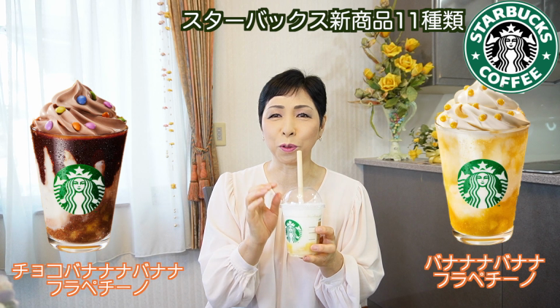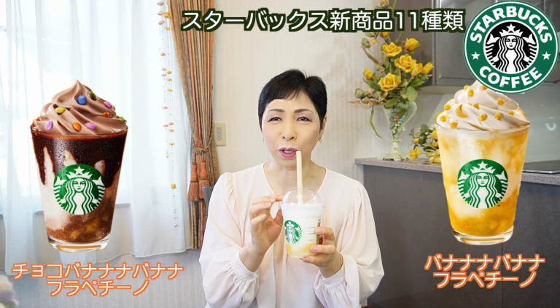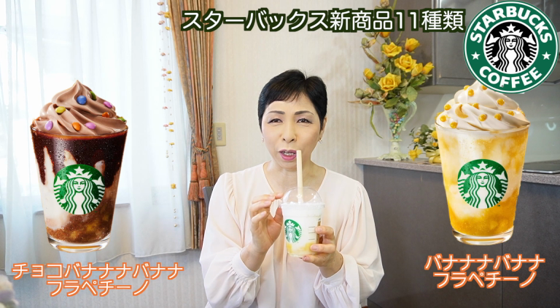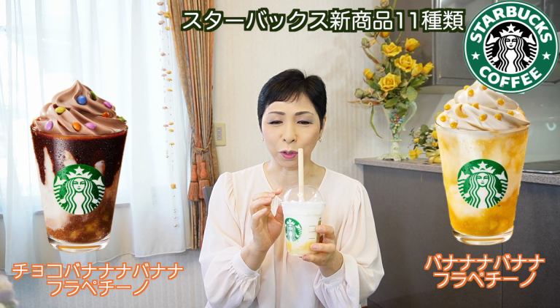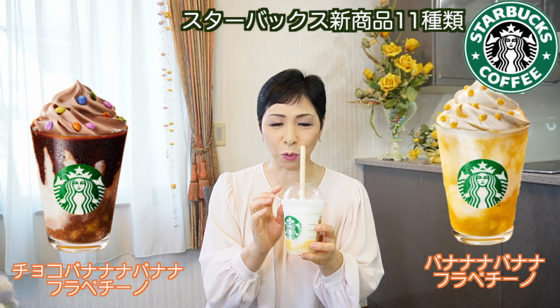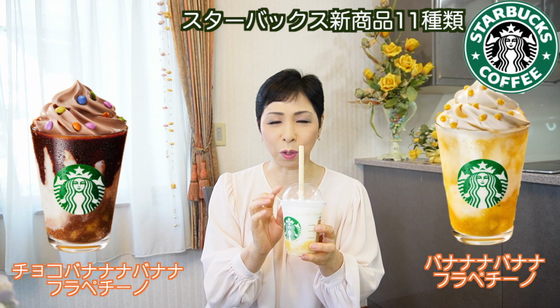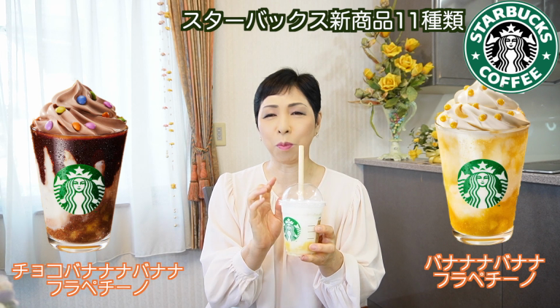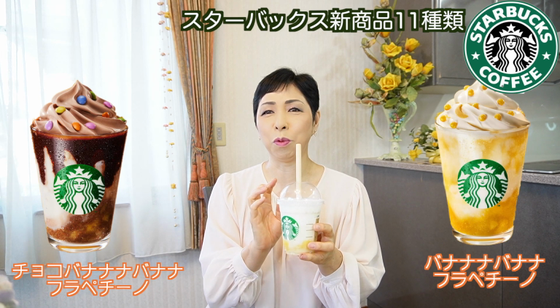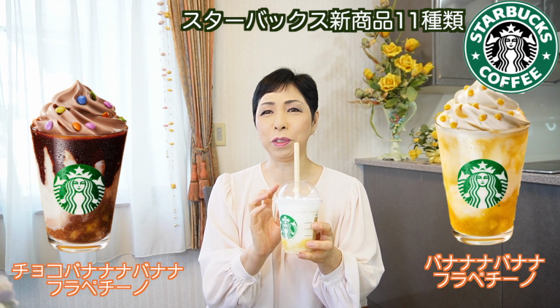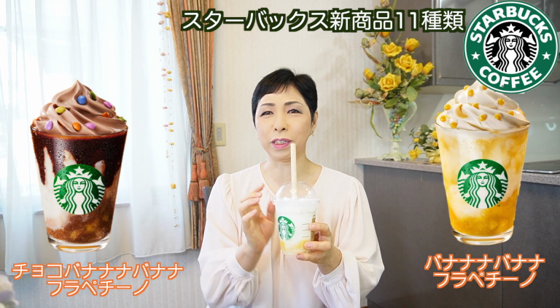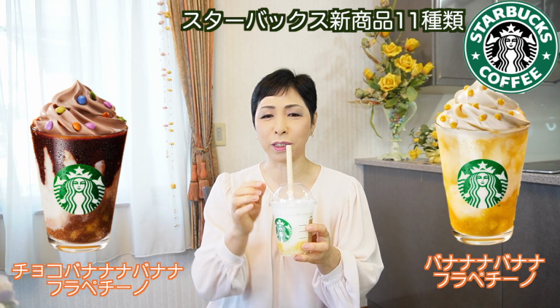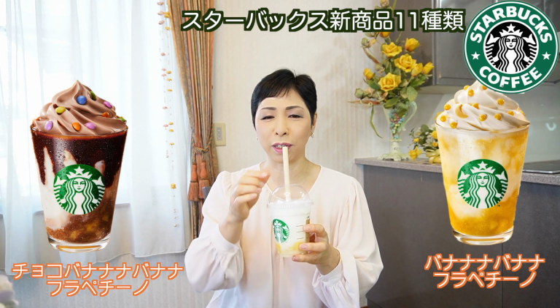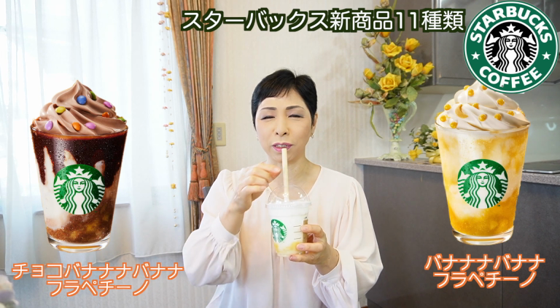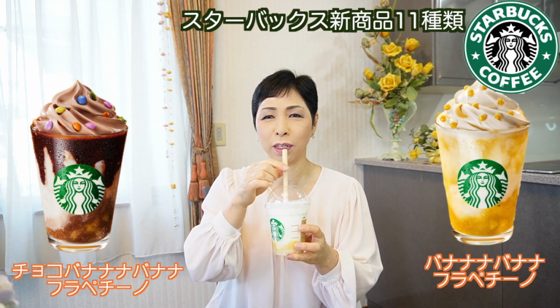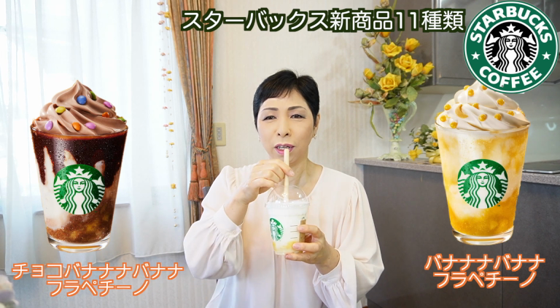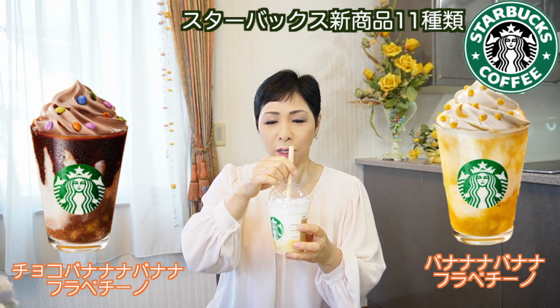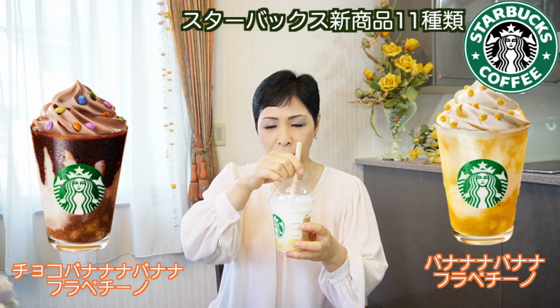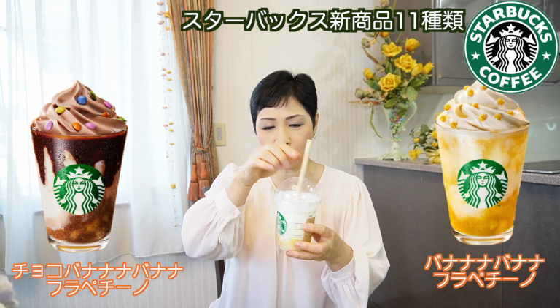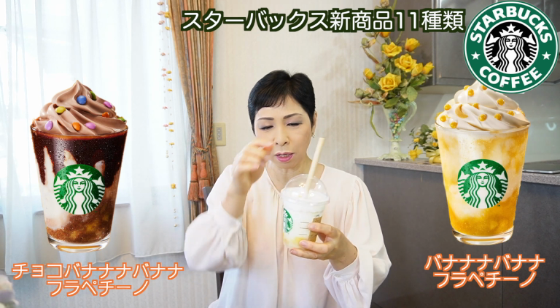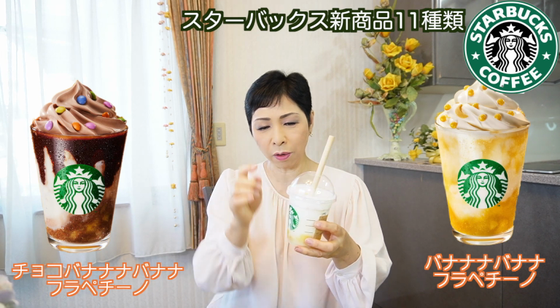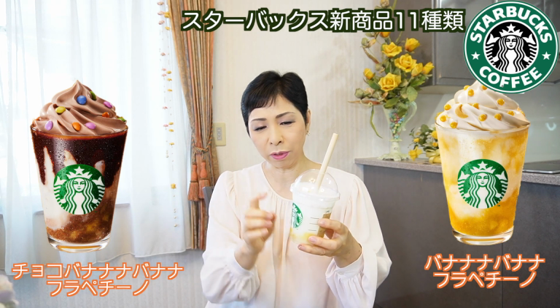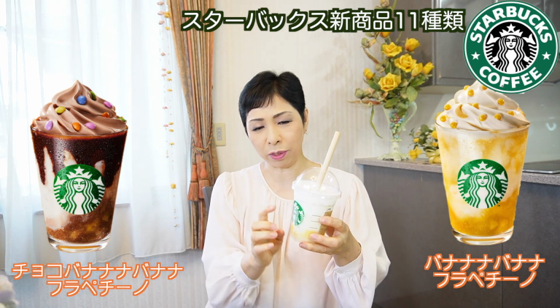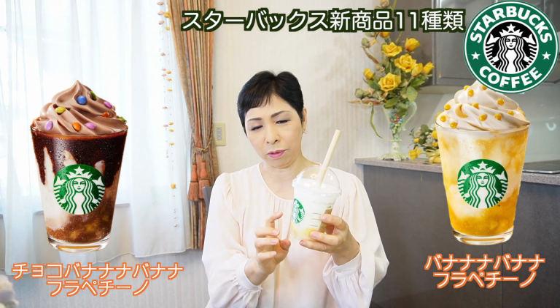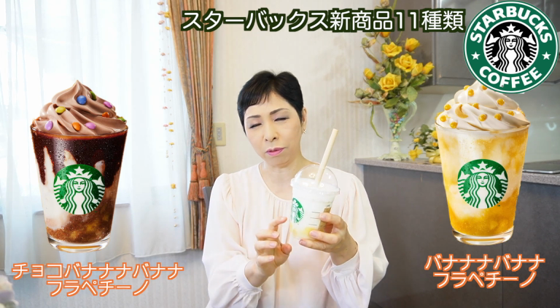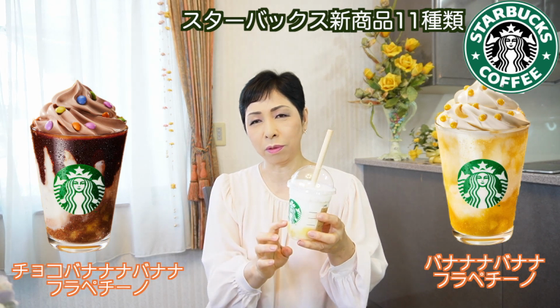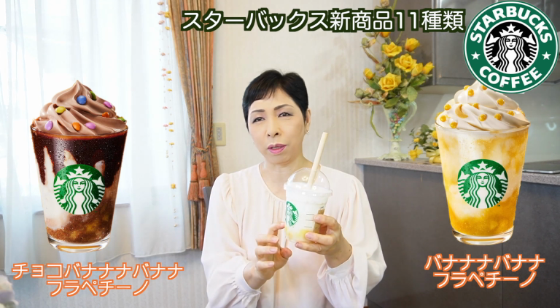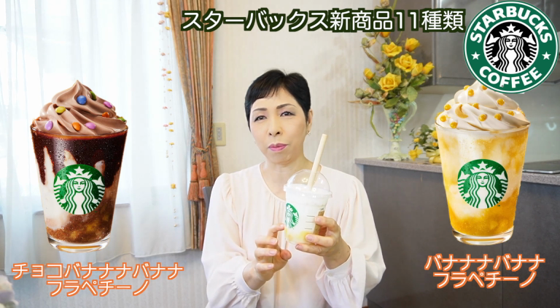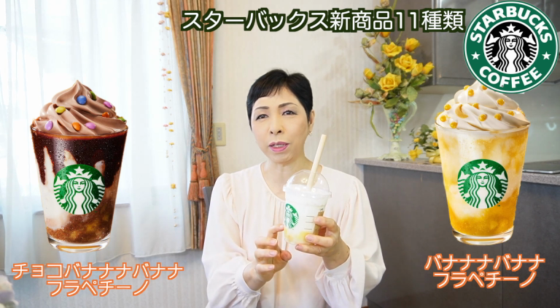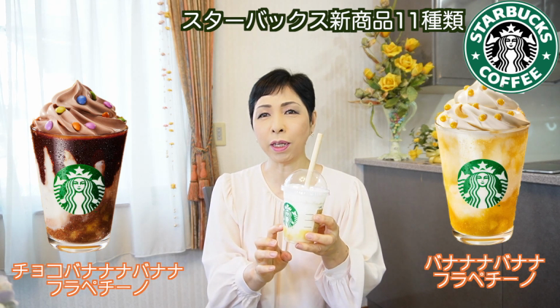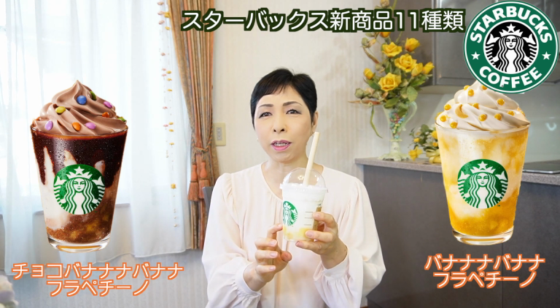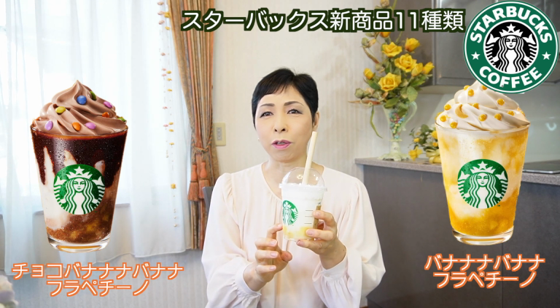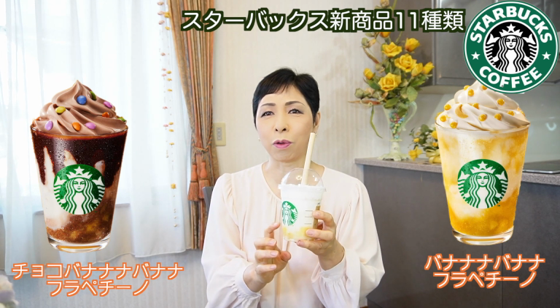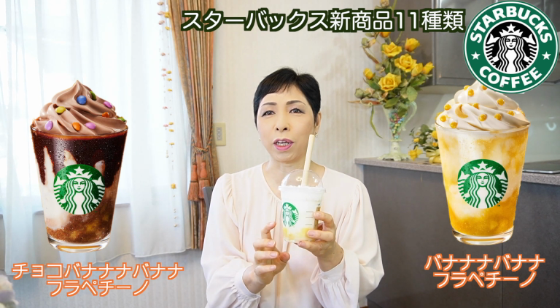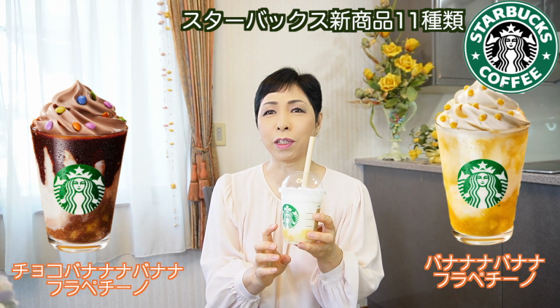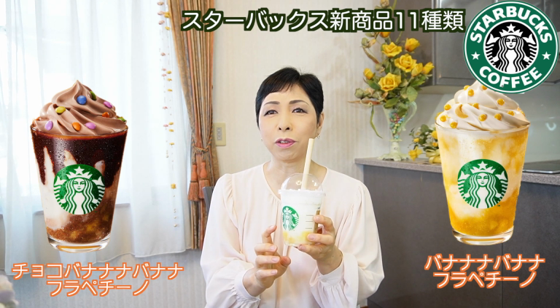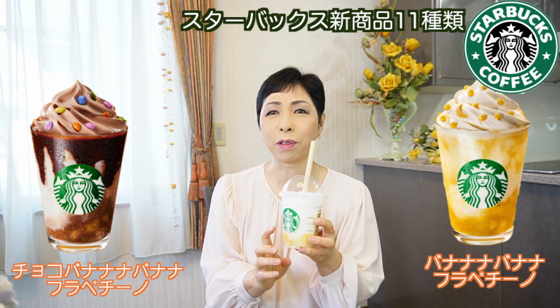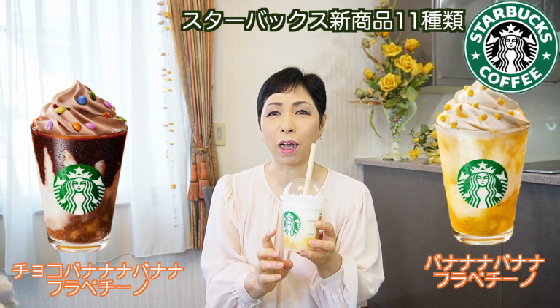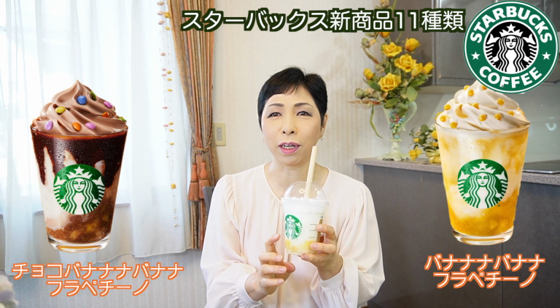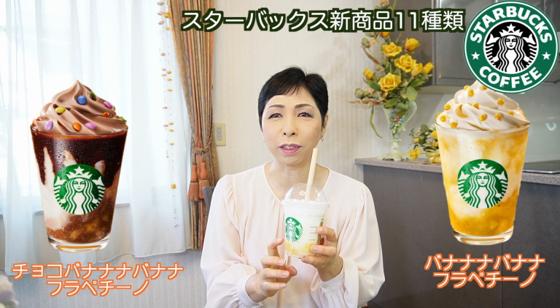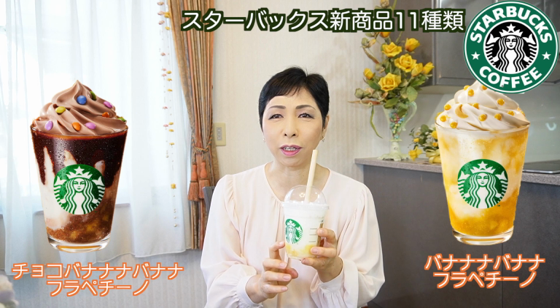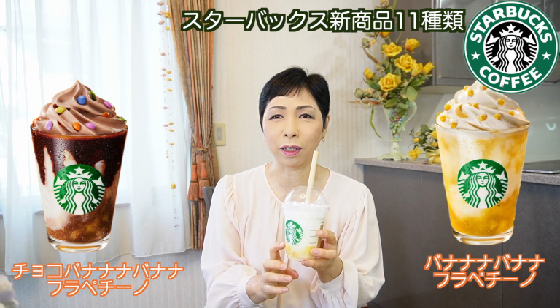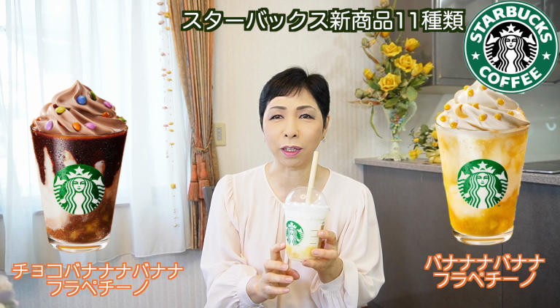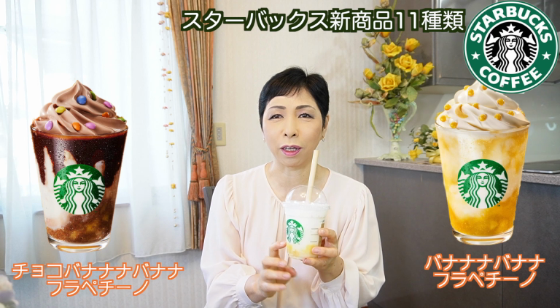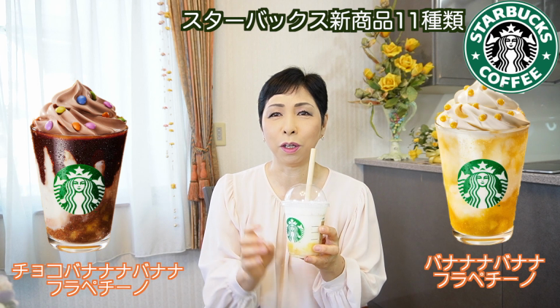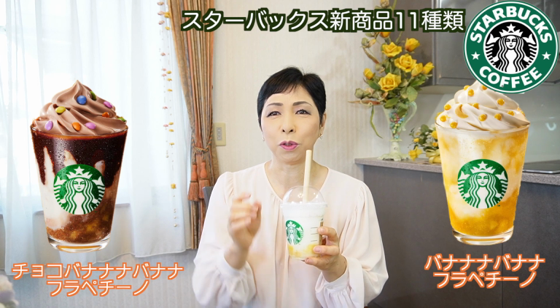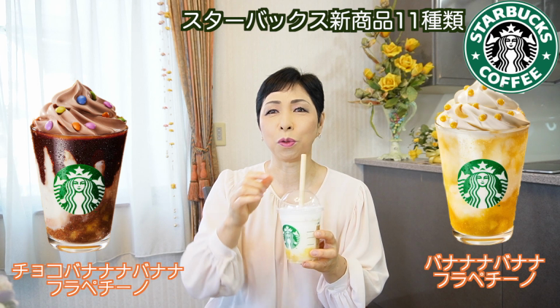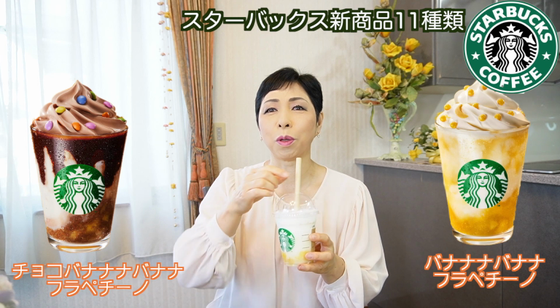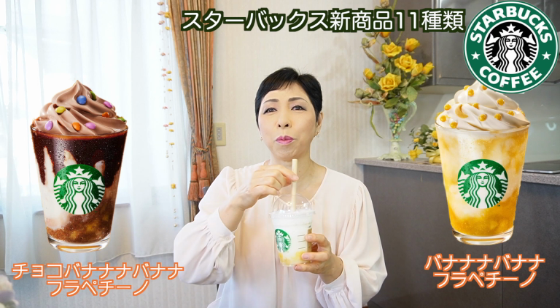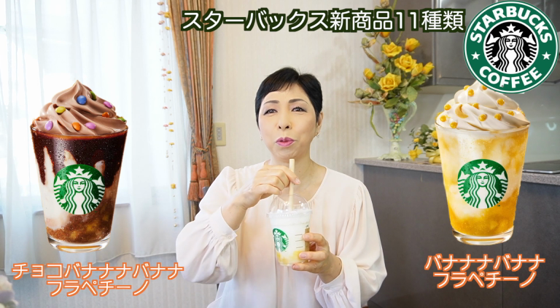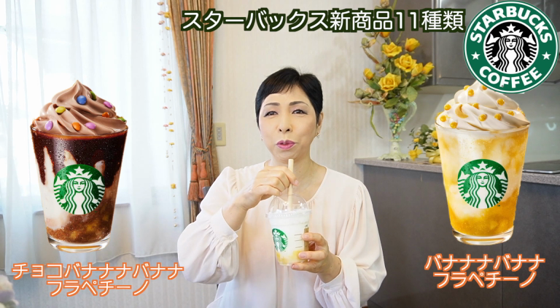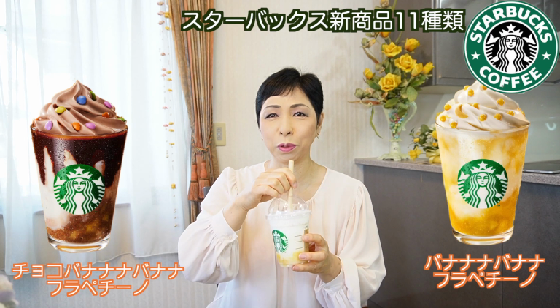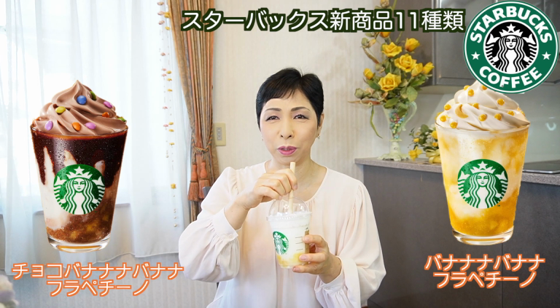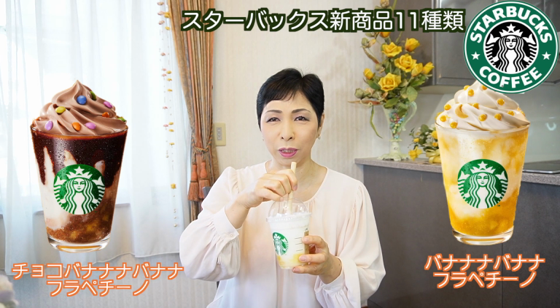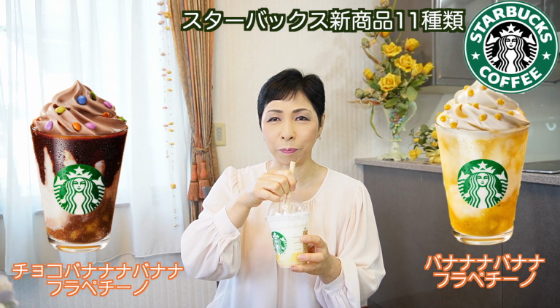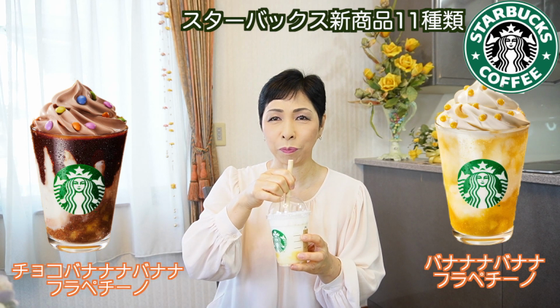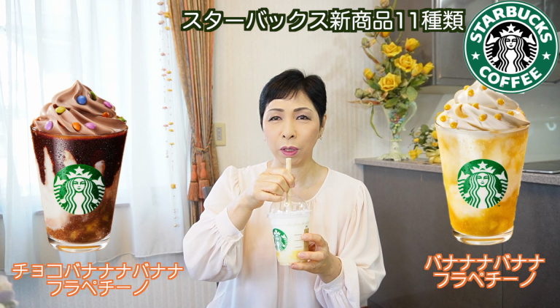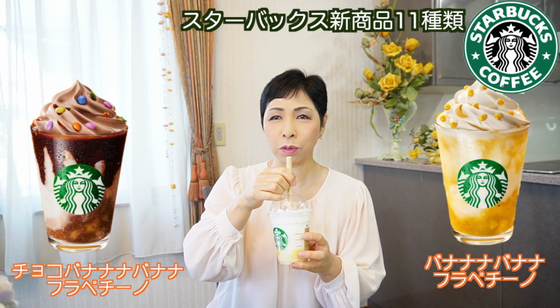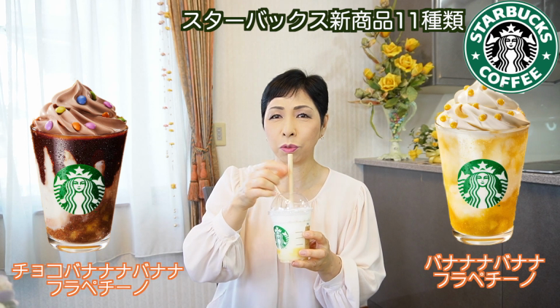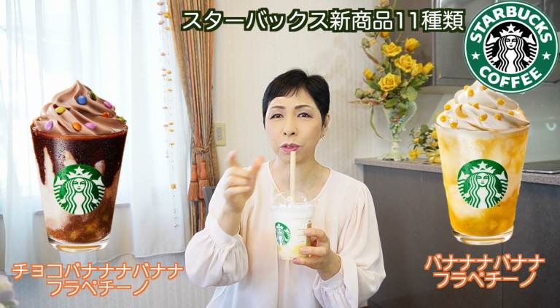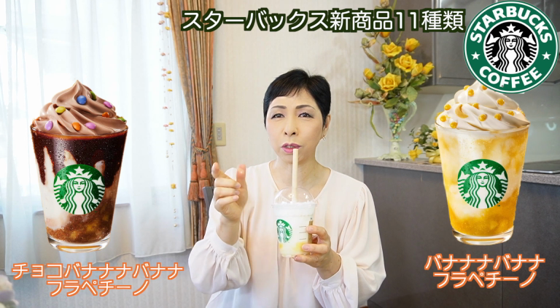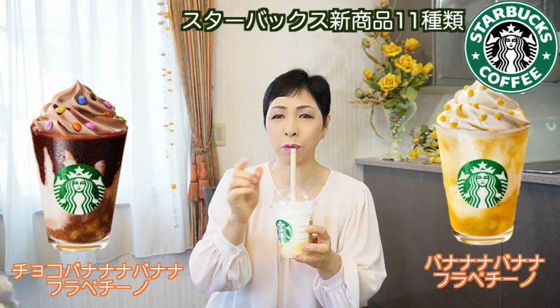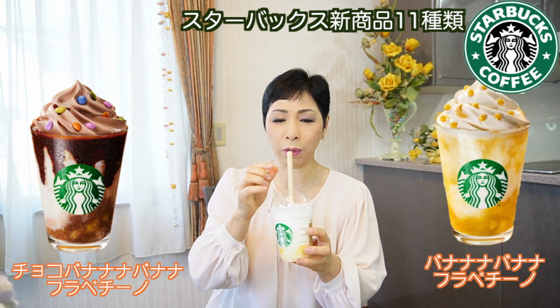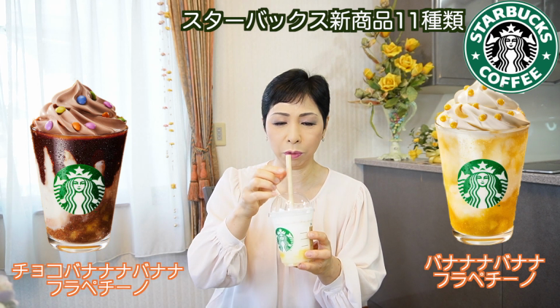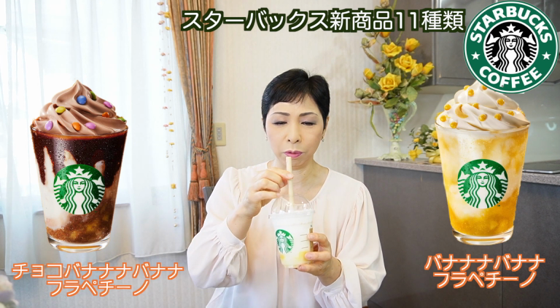トッピングも可愛いバナナナバナナ、そしてチョコバナナナバナナ。こっちがチョコレートで可愛いチョコレートがトッピングされています。どちらも今回はとても可愛らしい感じです。この上に乗っていたチョコレートがバナナ味のチョコレートで、硬い食感がするのでとても美味しいです。中はすごくバナナの果肉が入っていてとてもフルーティー。そっちのはどう？